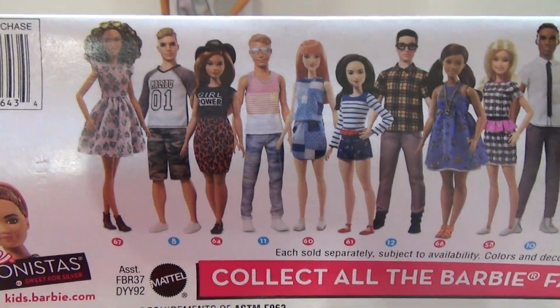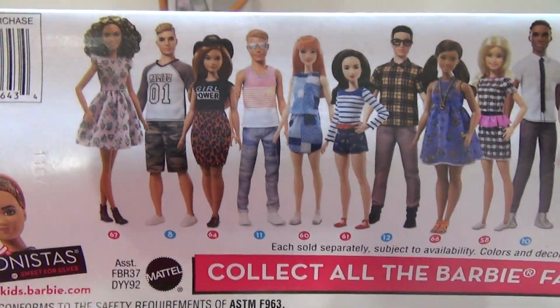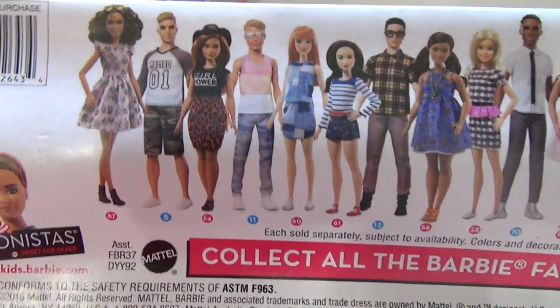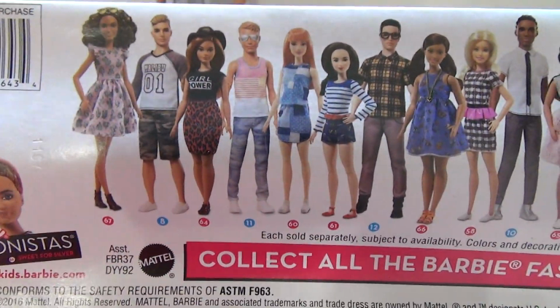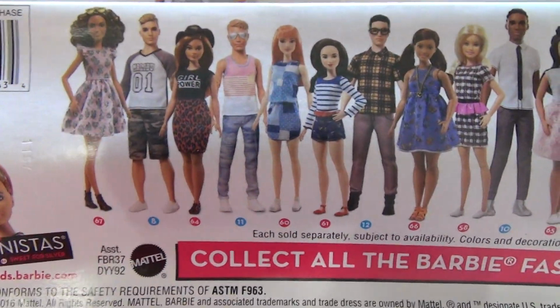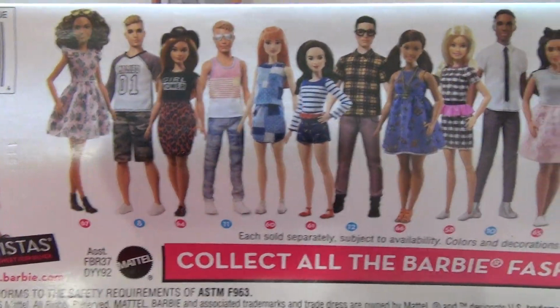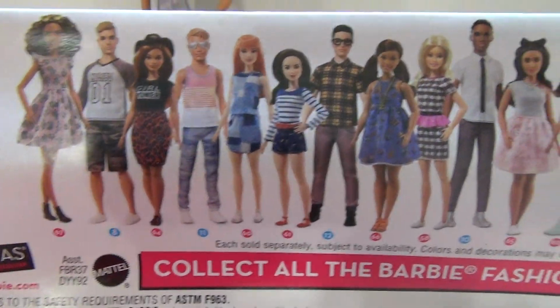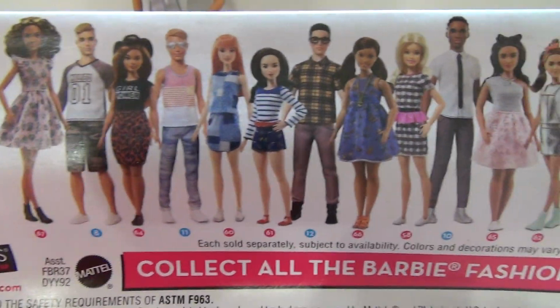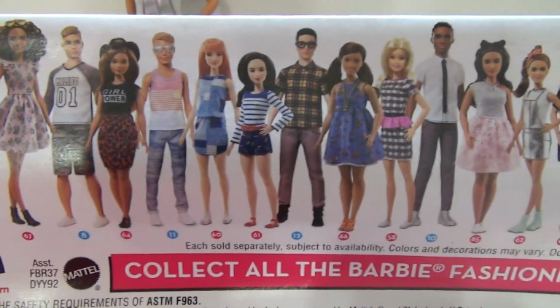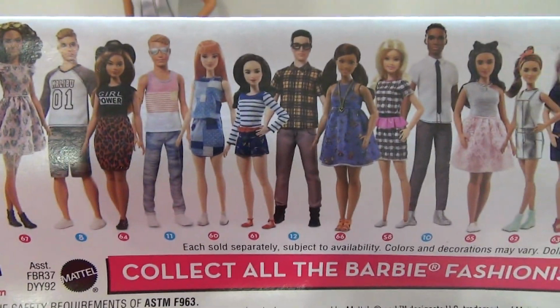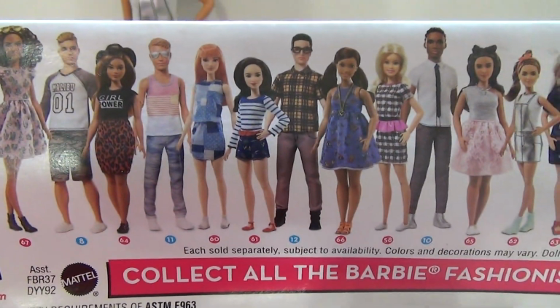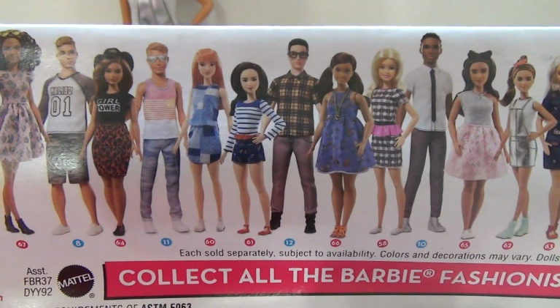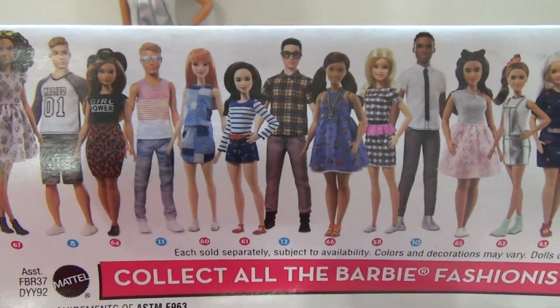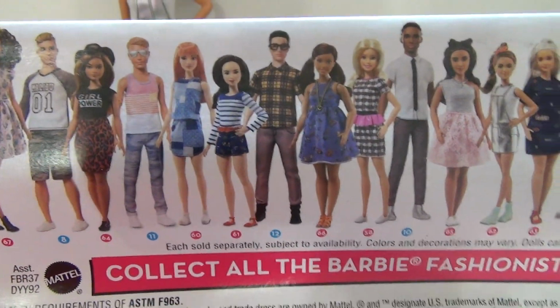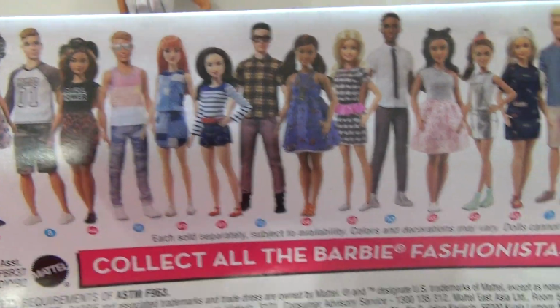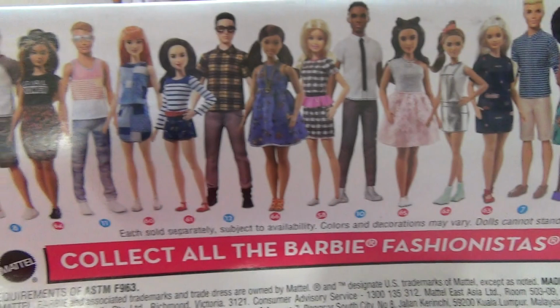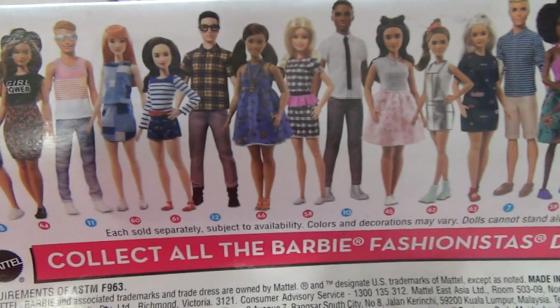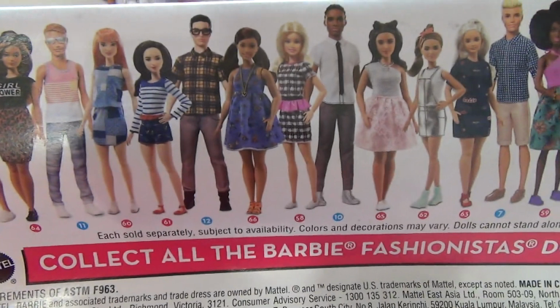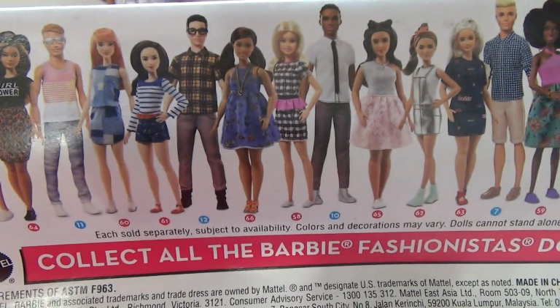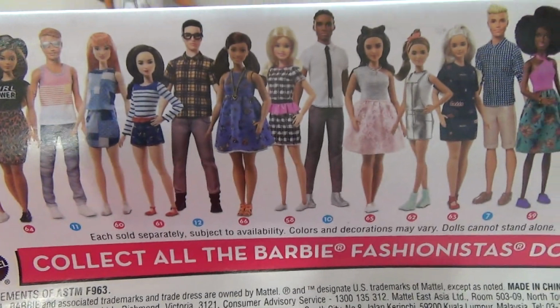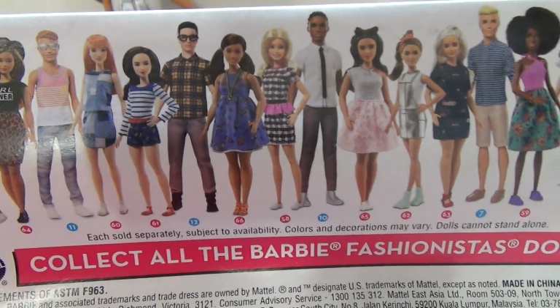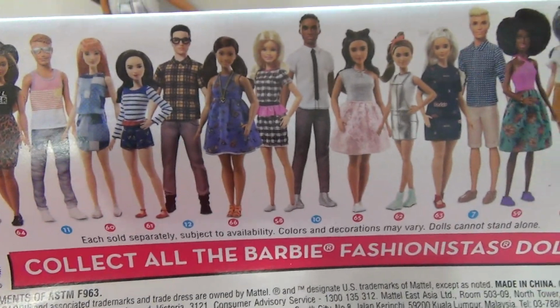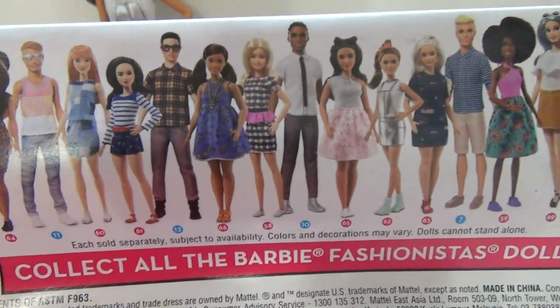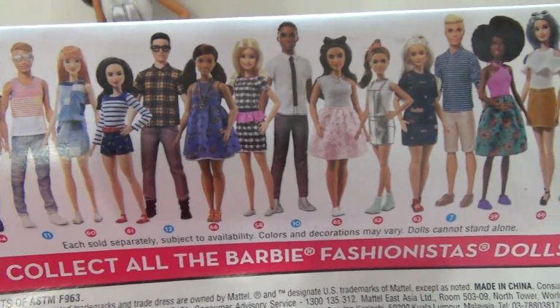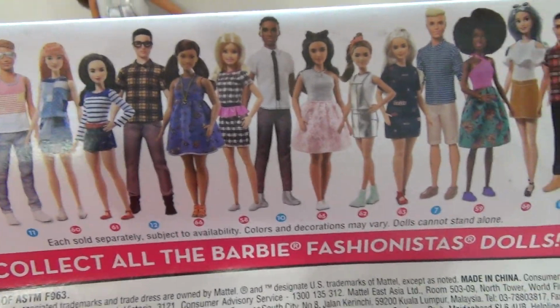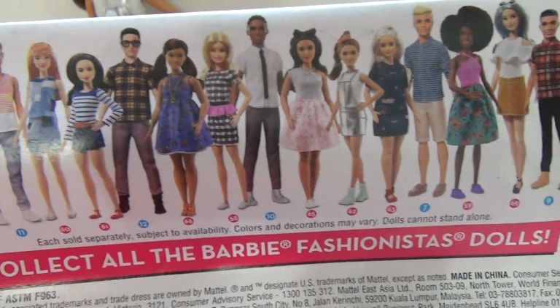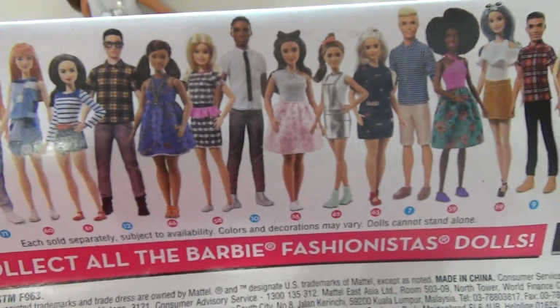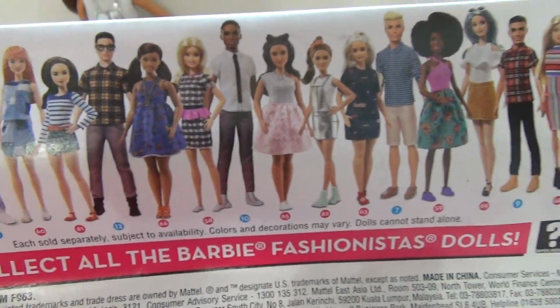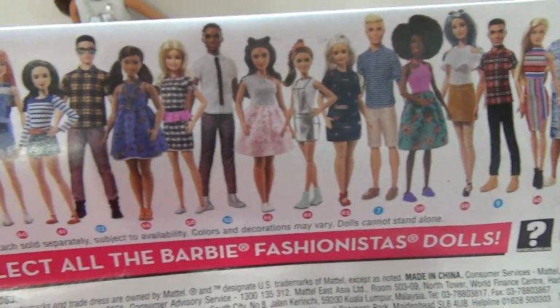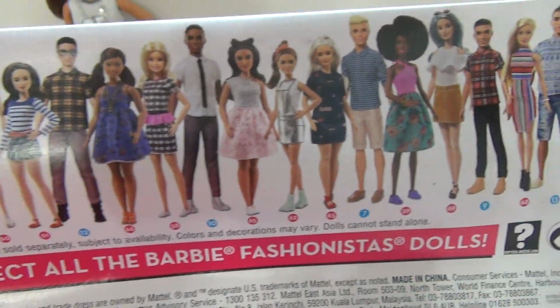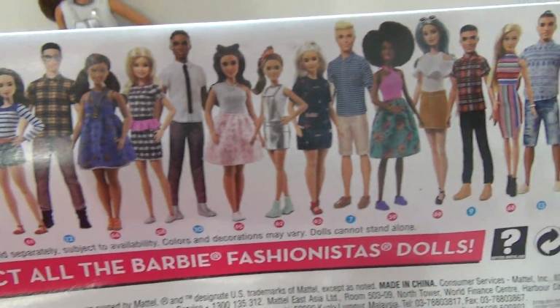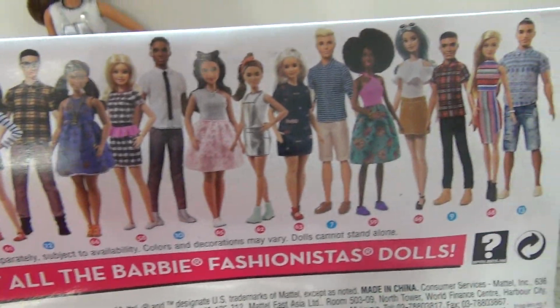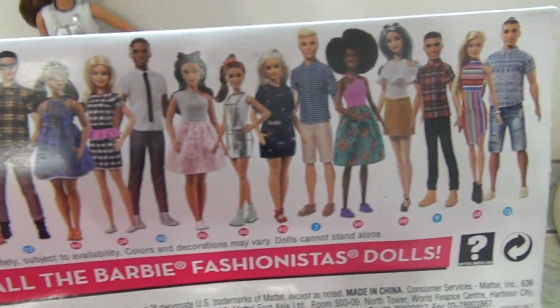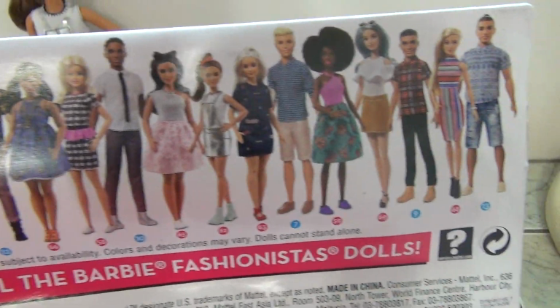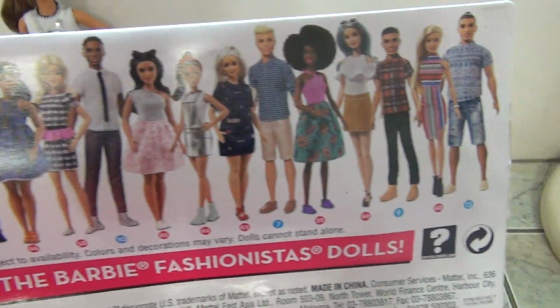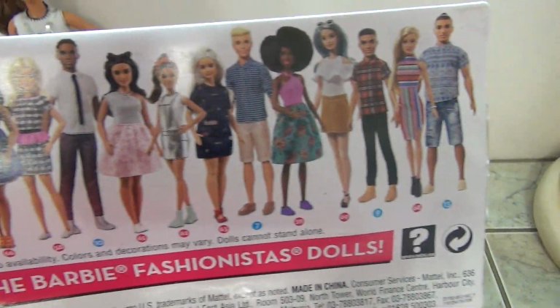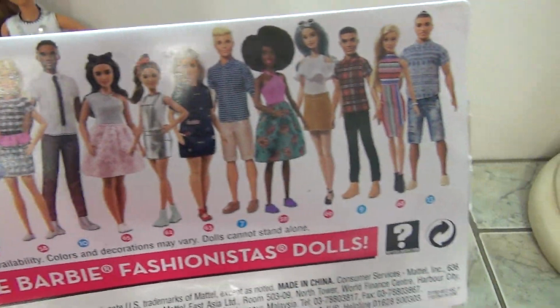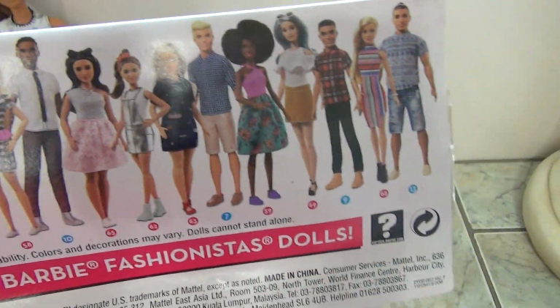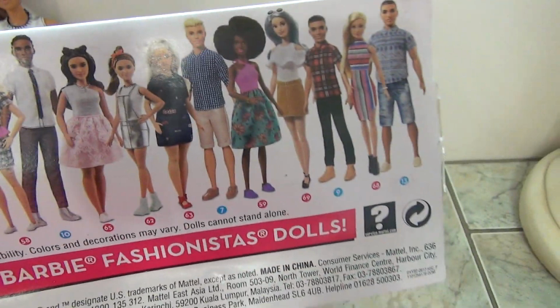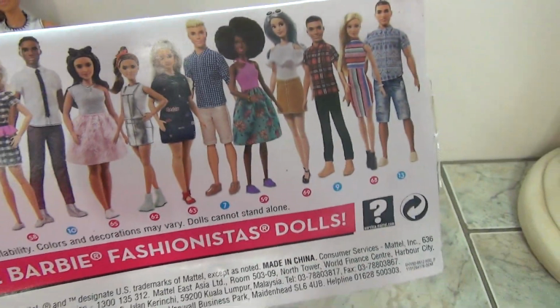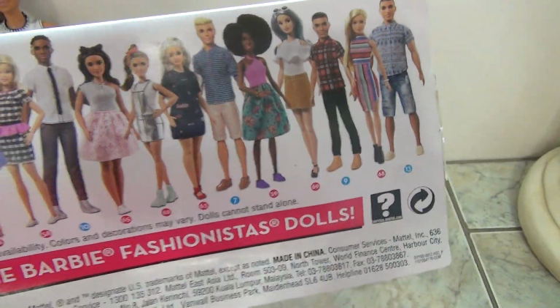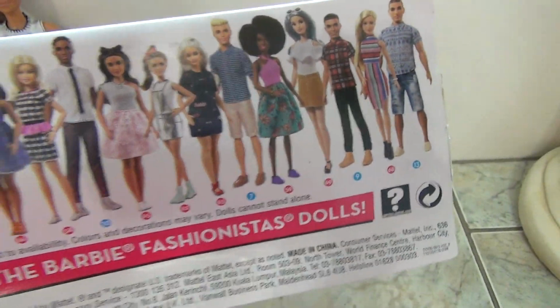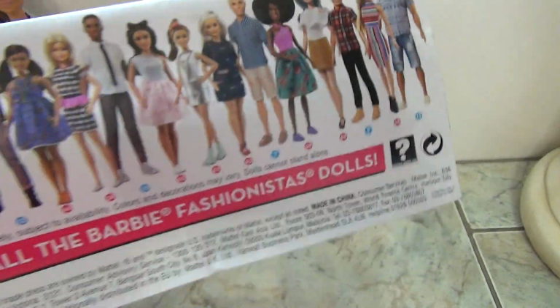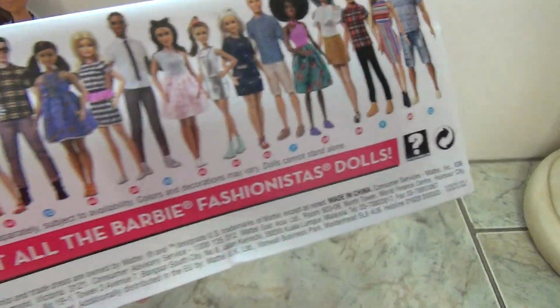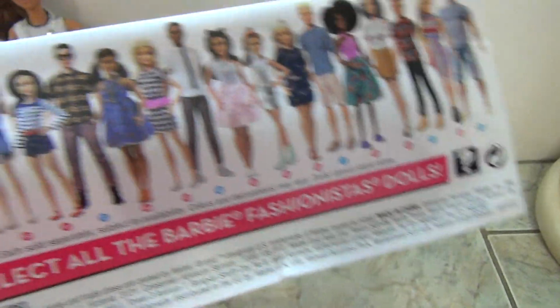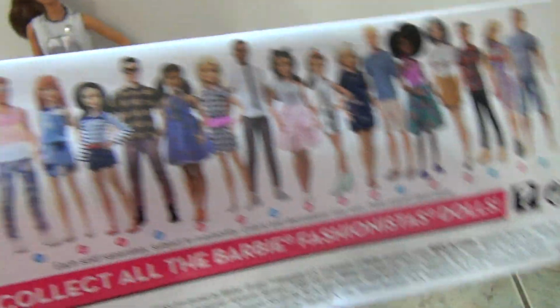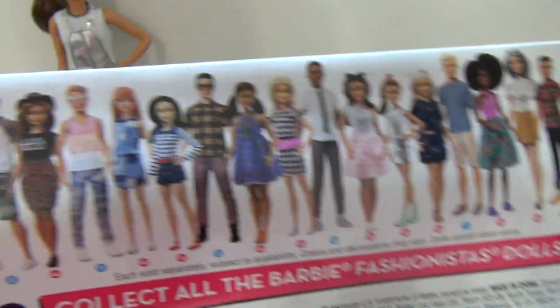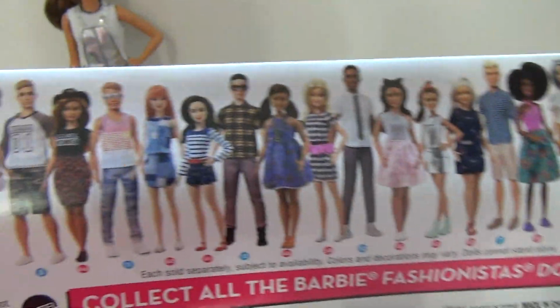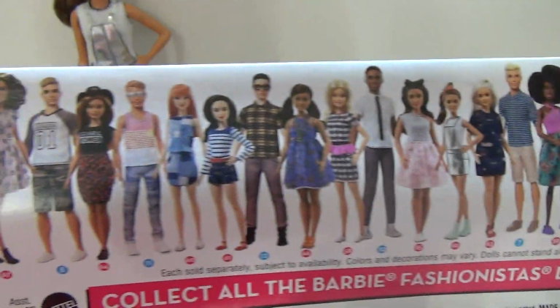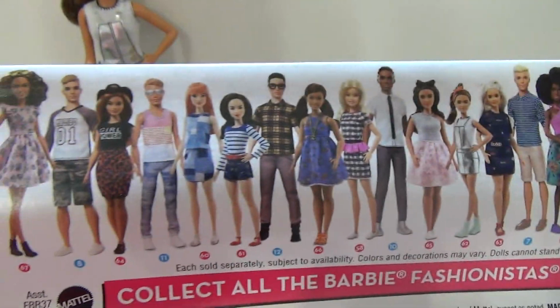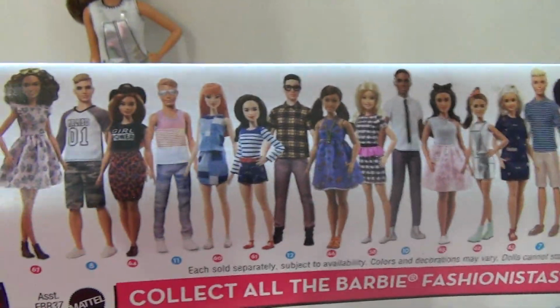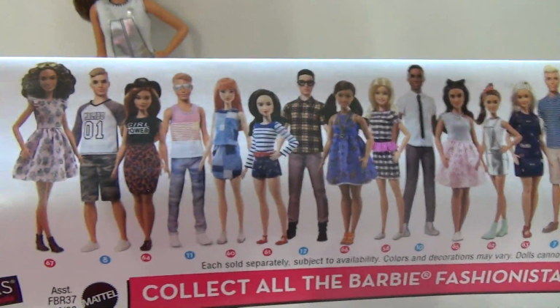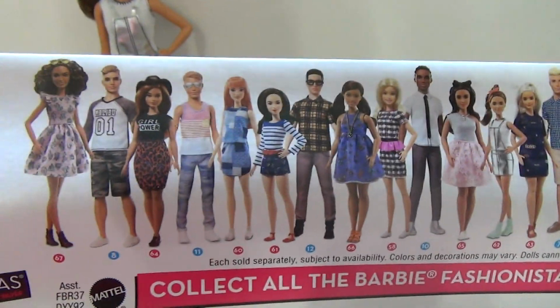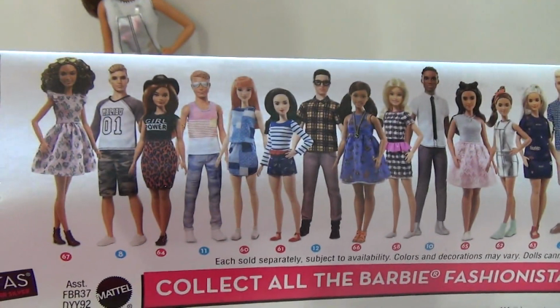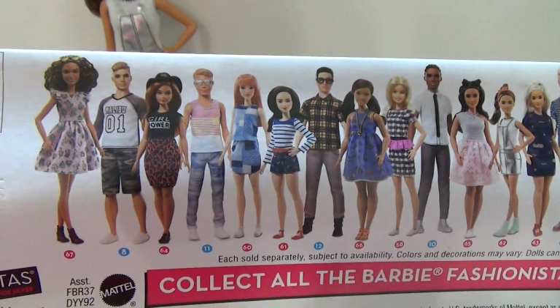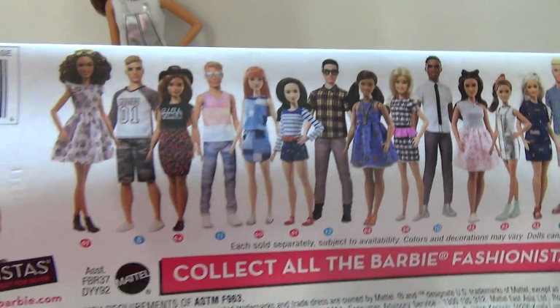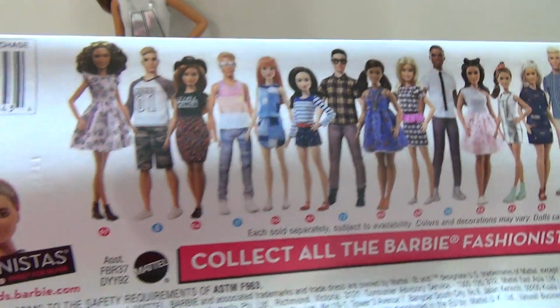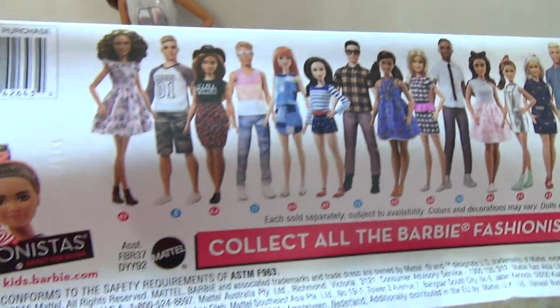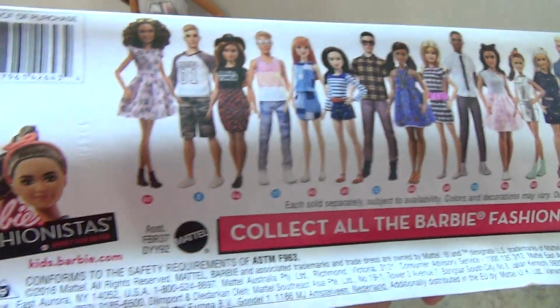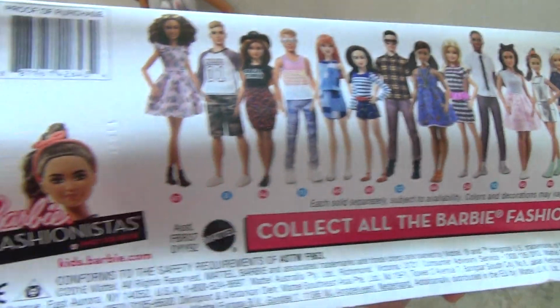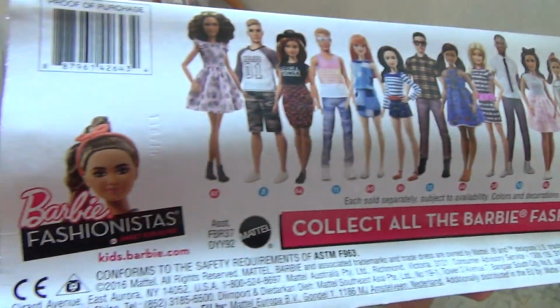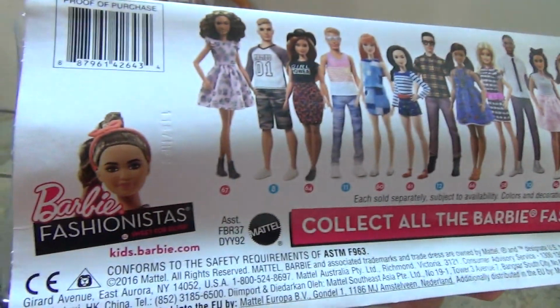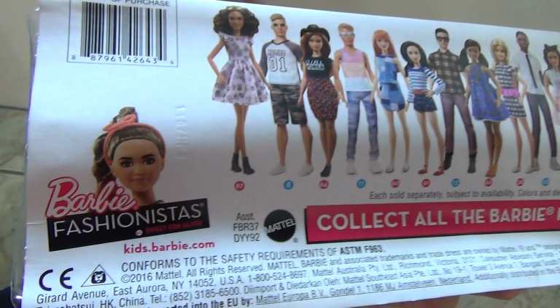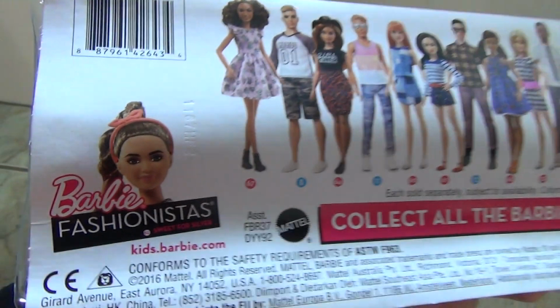The back of the box just has the other Fashionistas. I'm not gonna spend too much time on the back of the box because you can see it in all my other reviews.